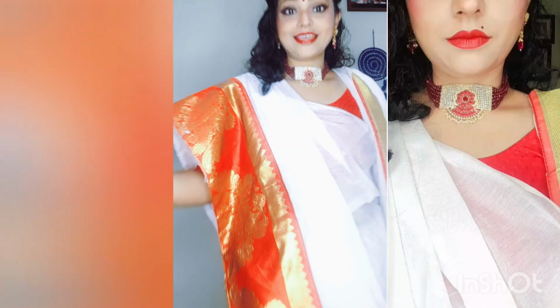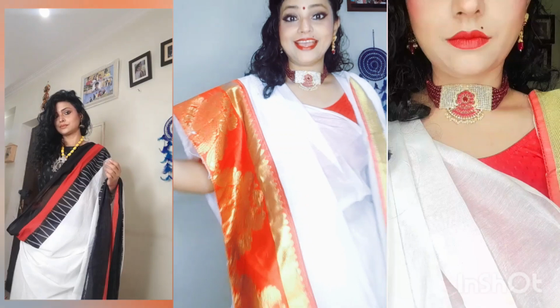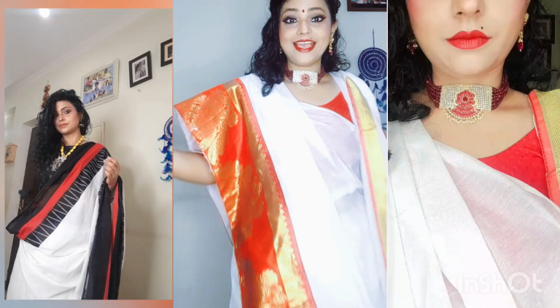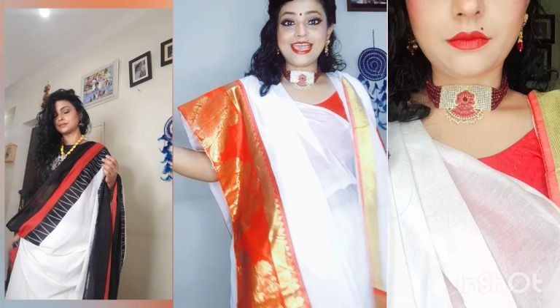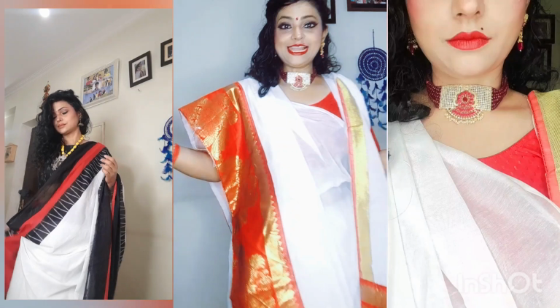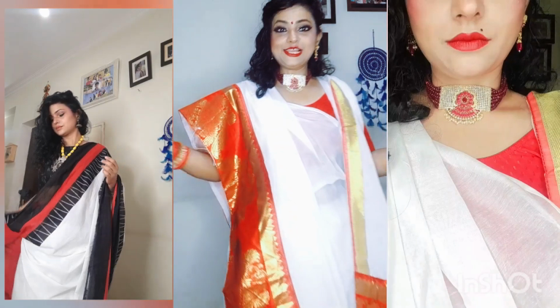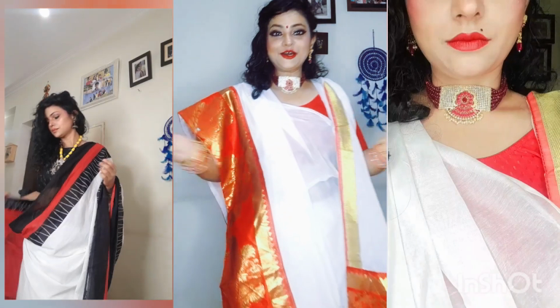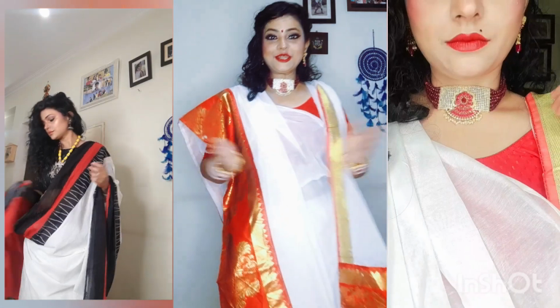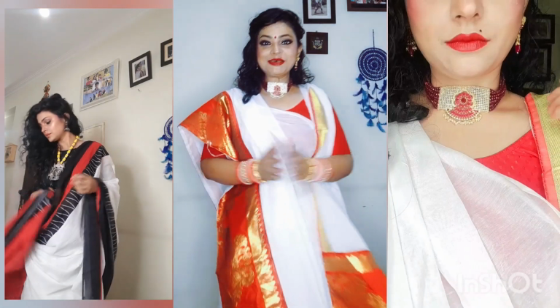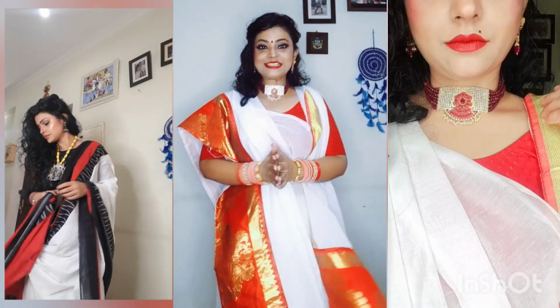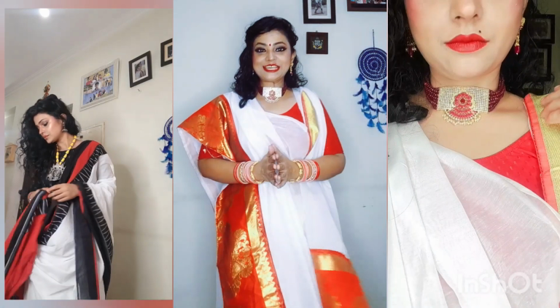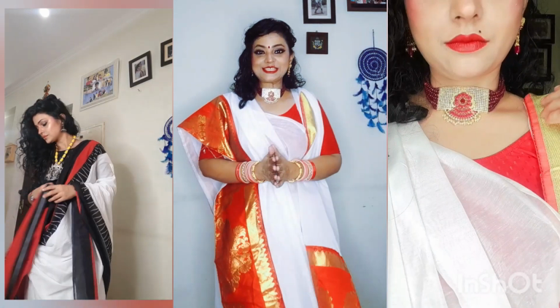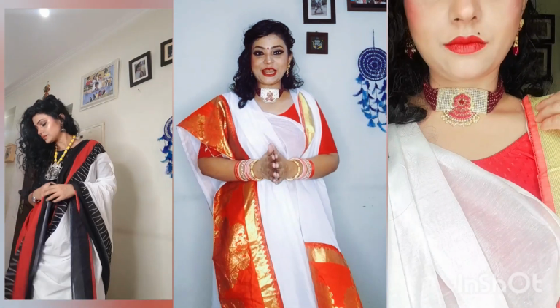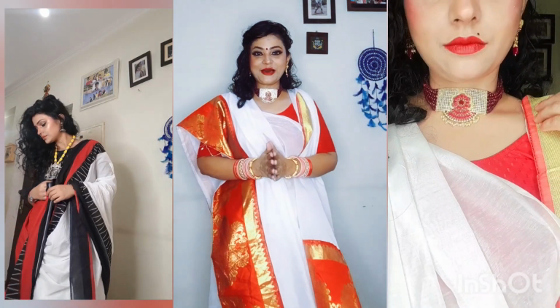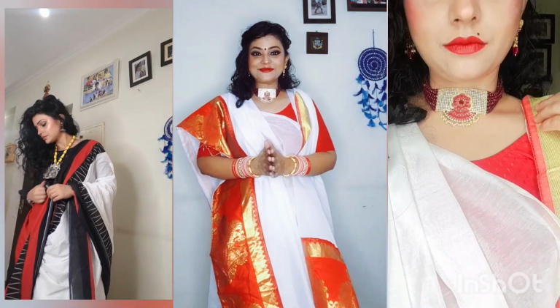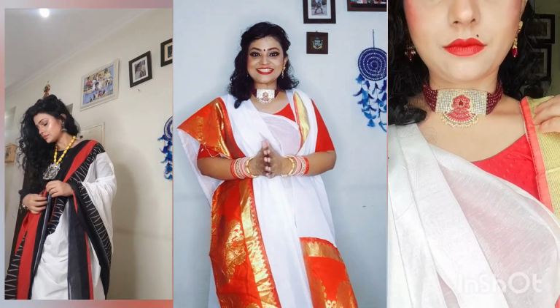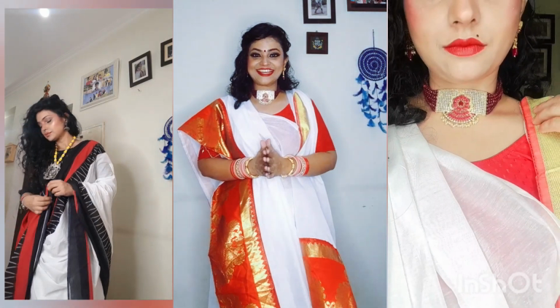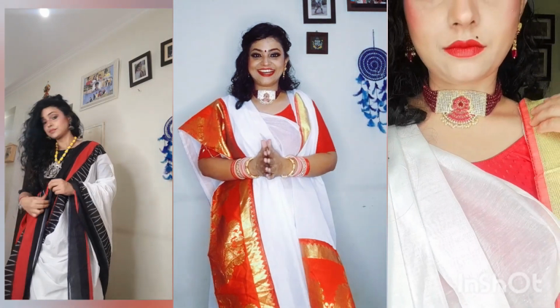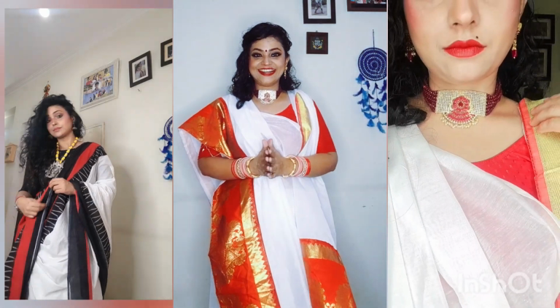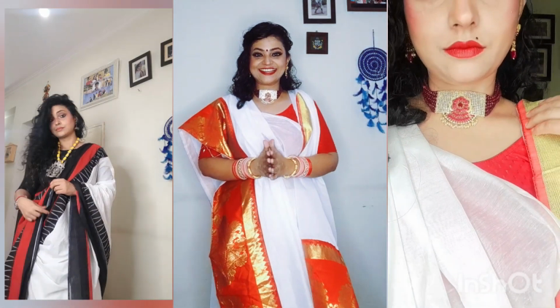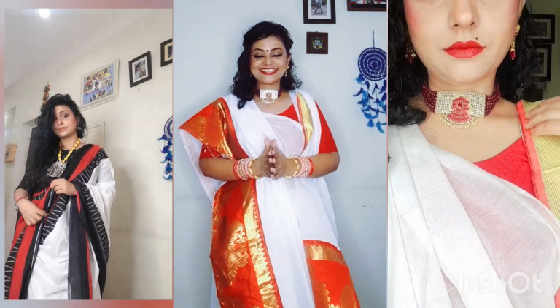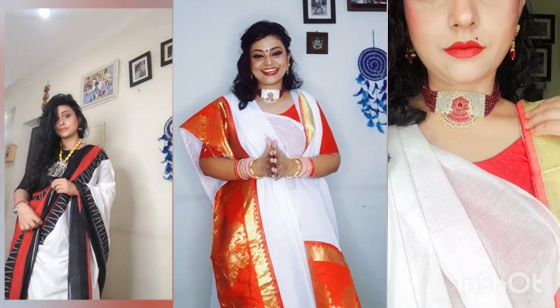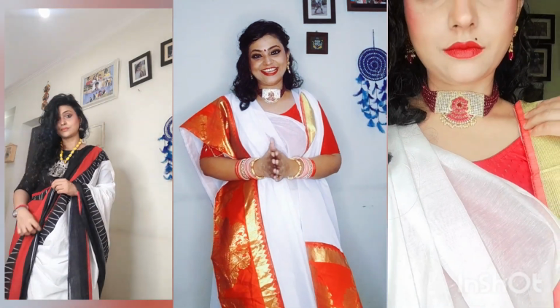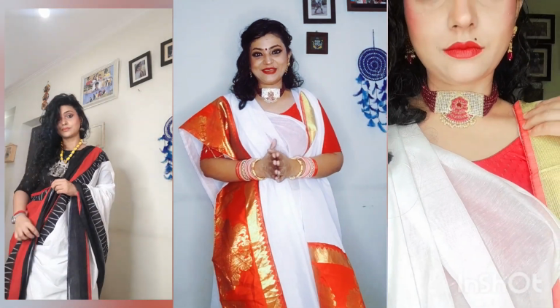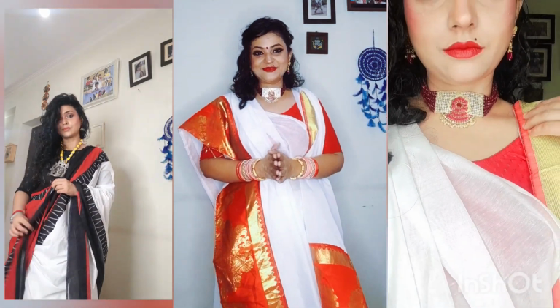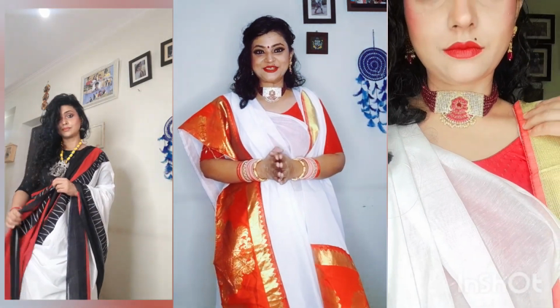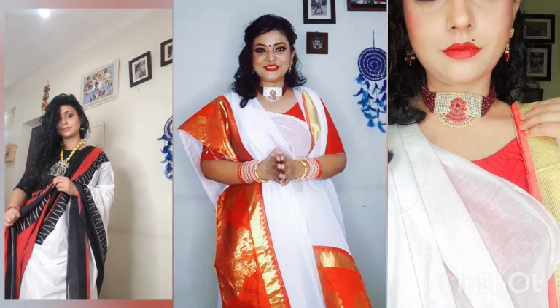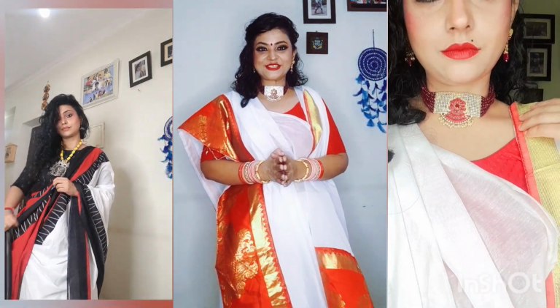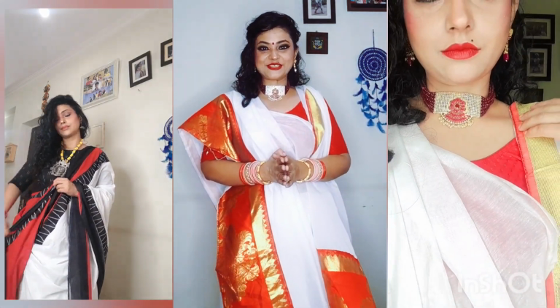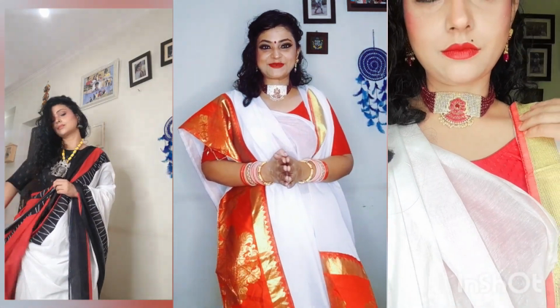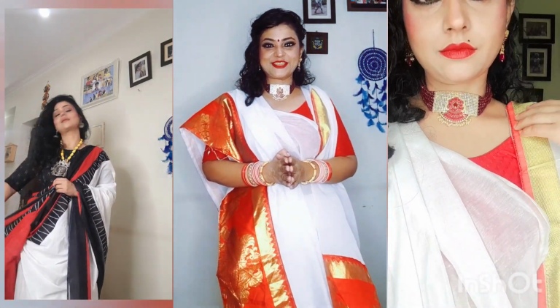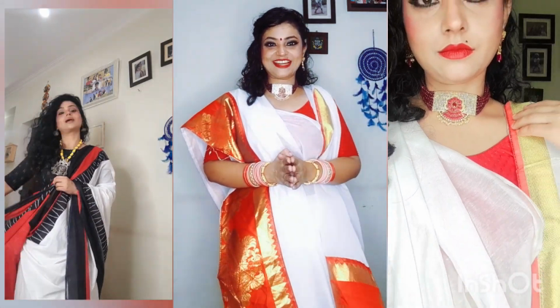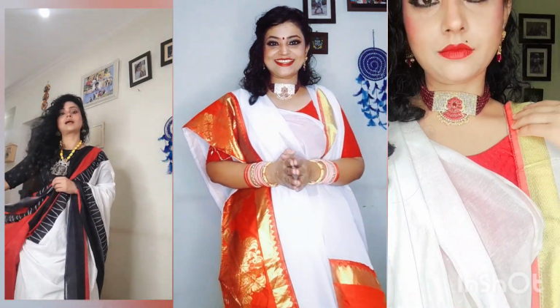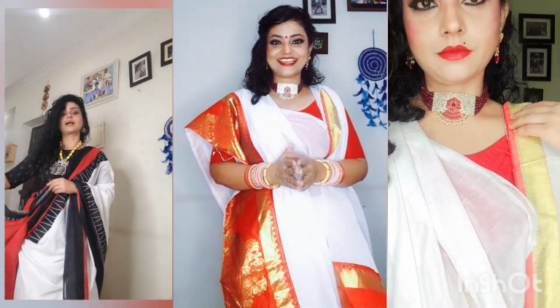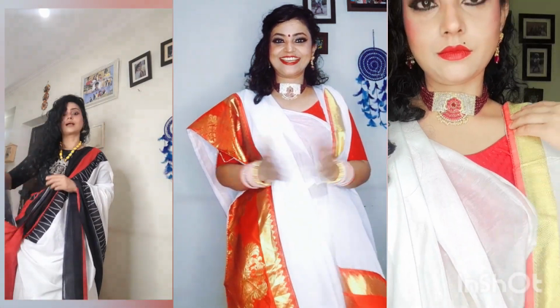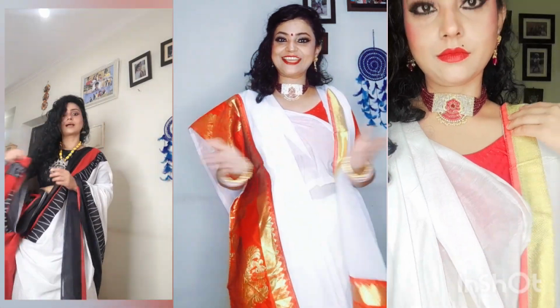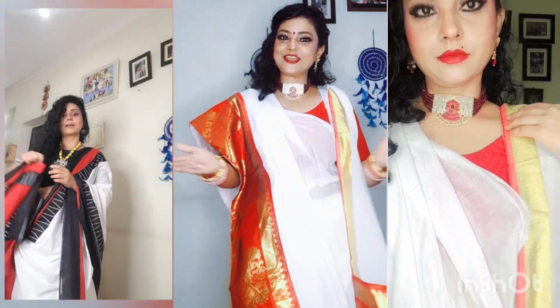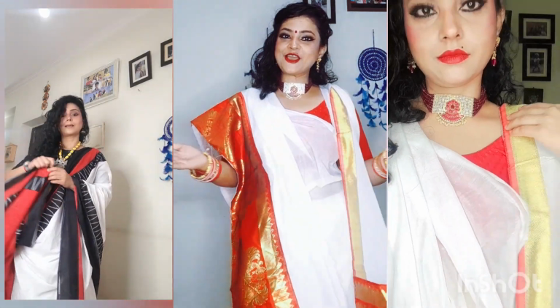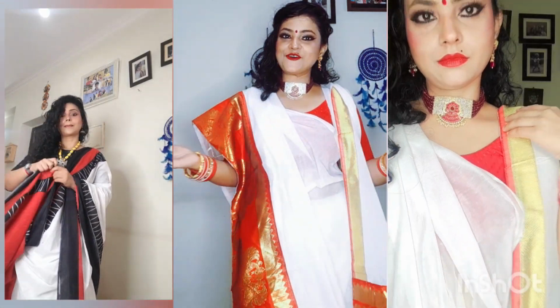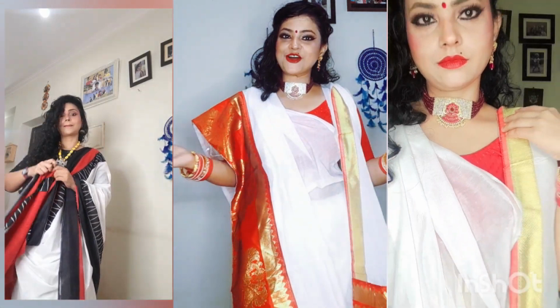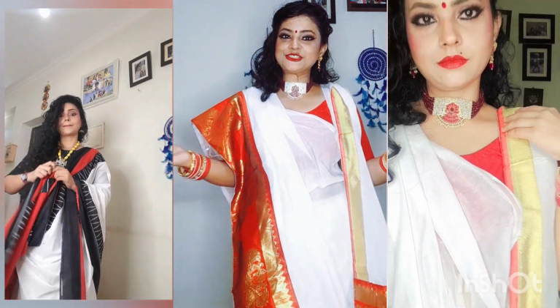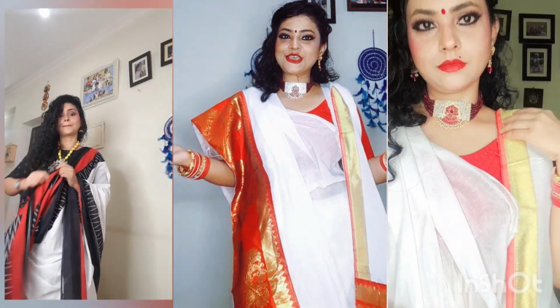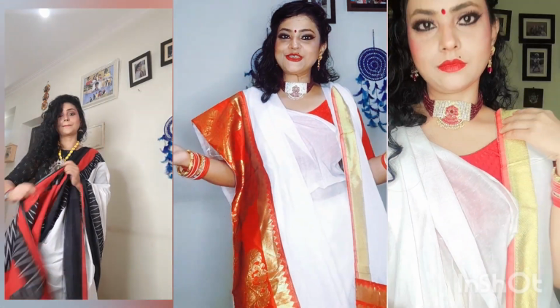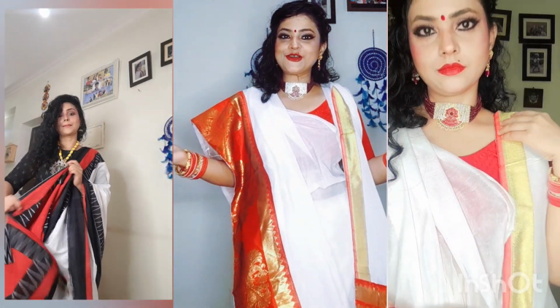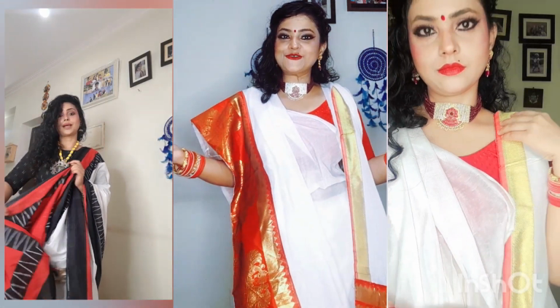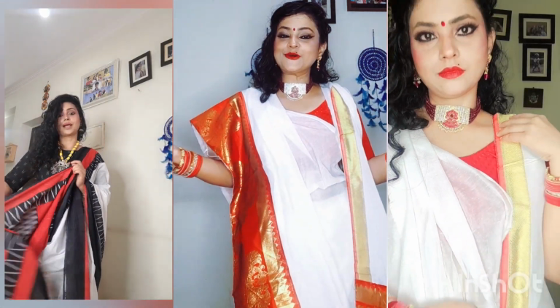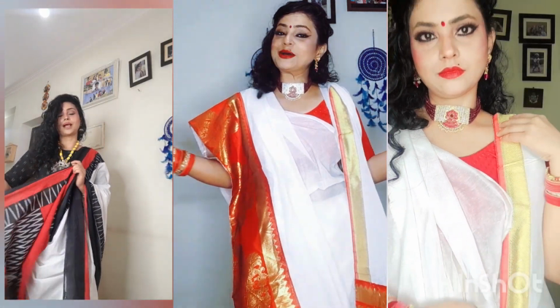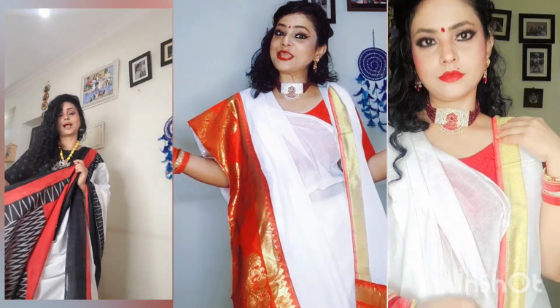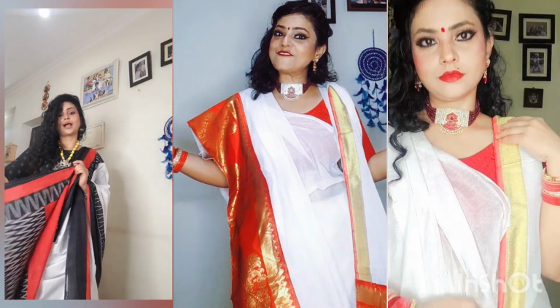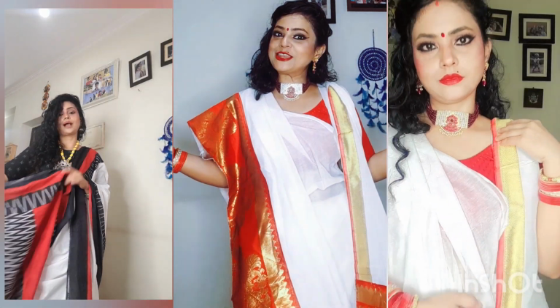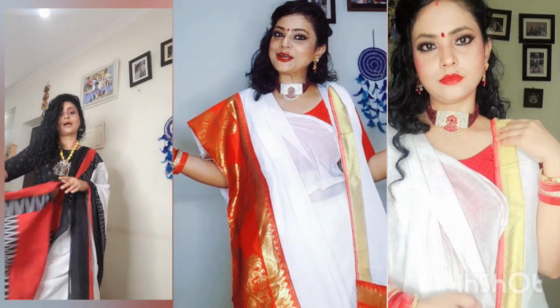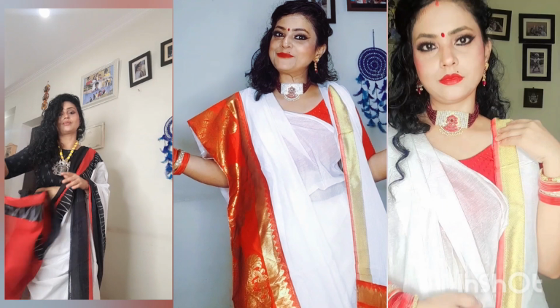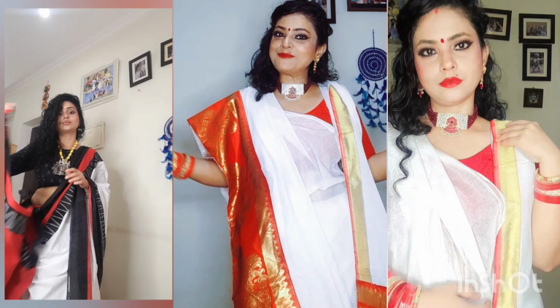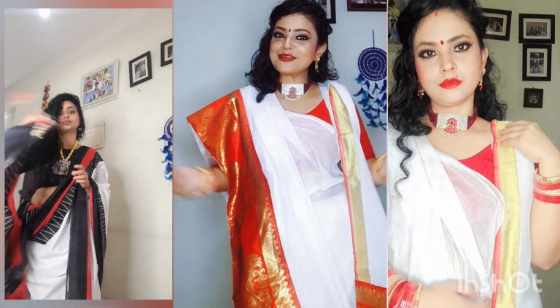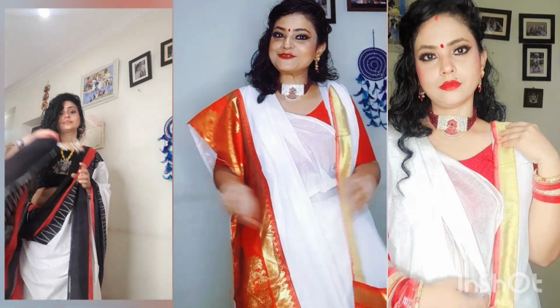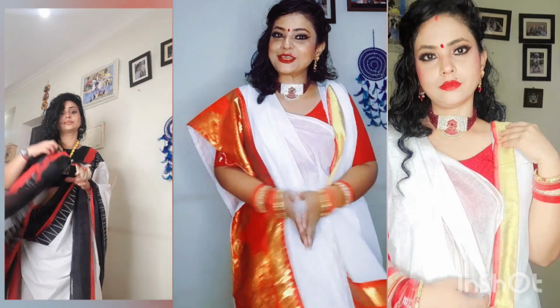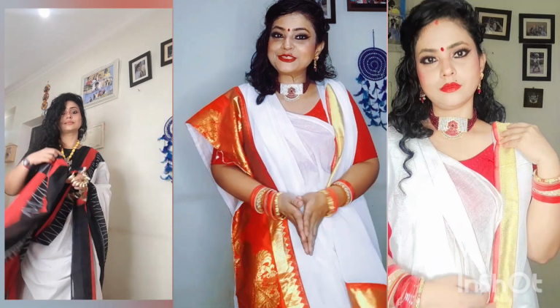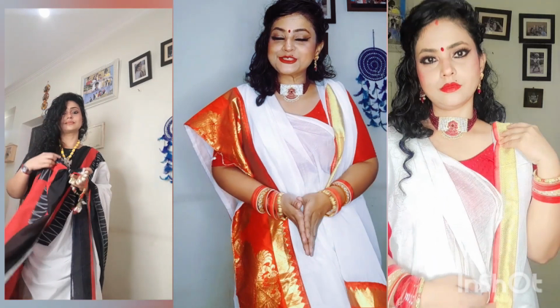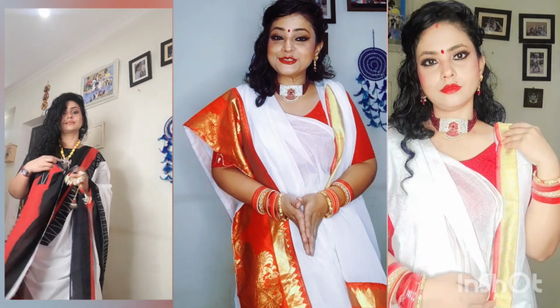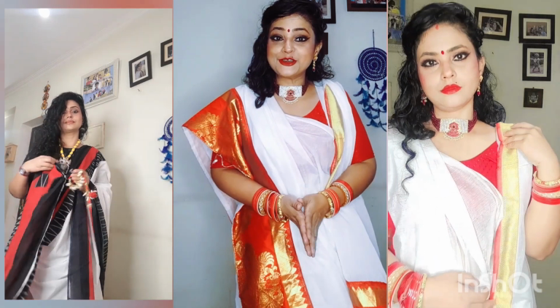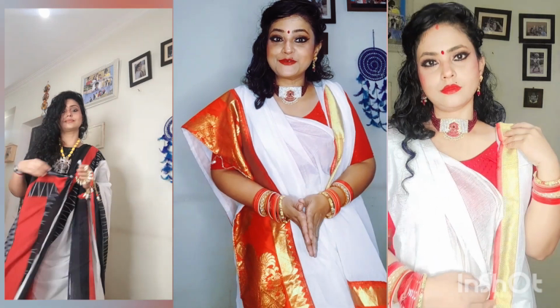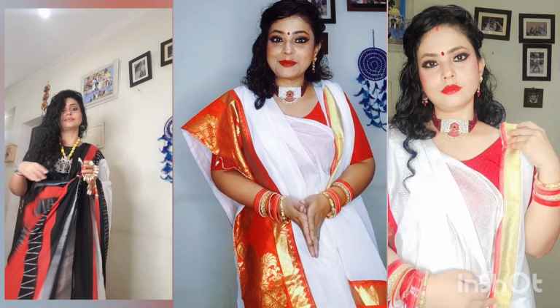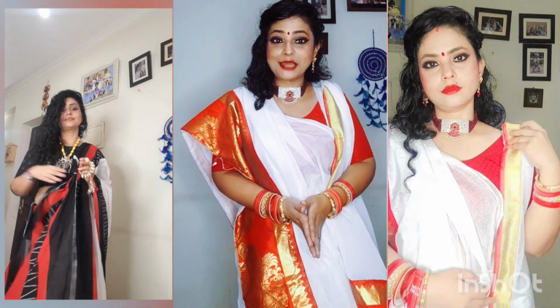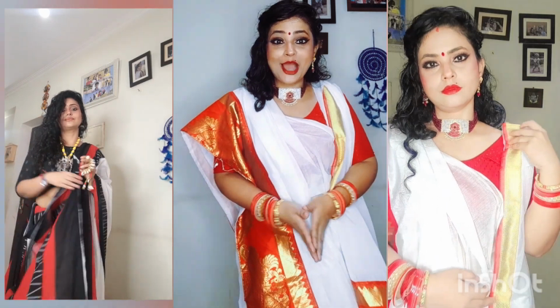Hello, Namaste, Salaam. This is Rikaal from Sky Game Show. Welcome back to Friends Studio Go Mania.